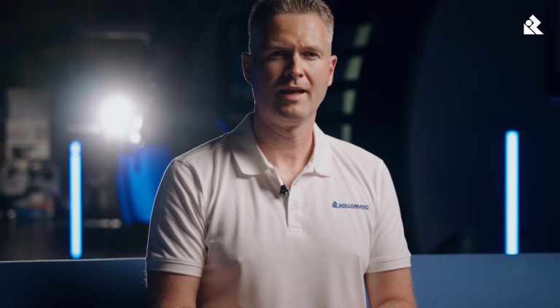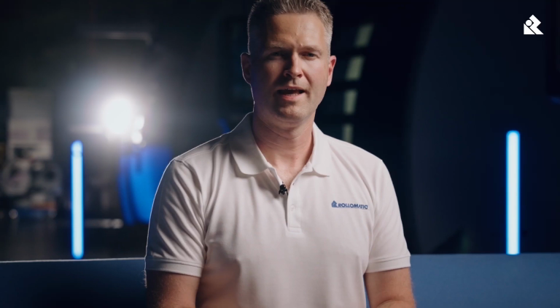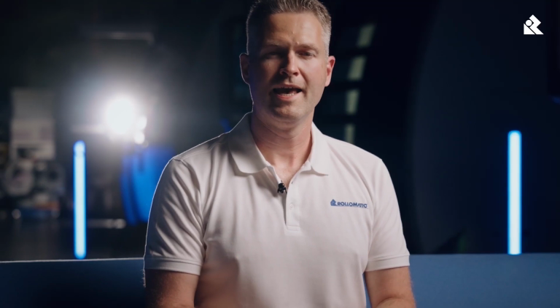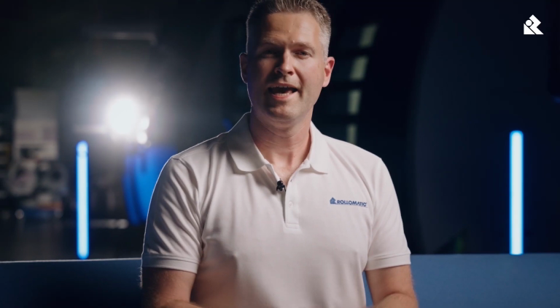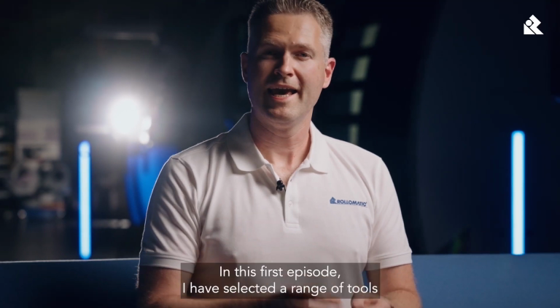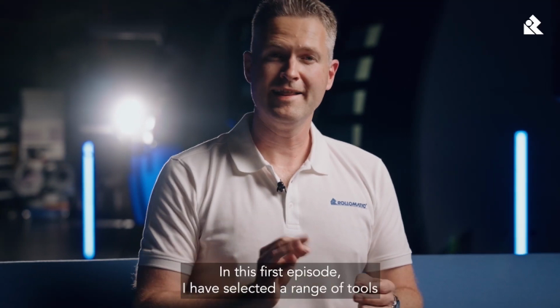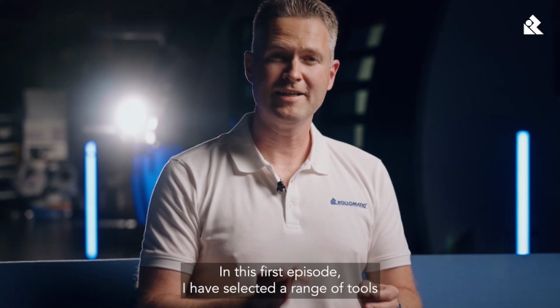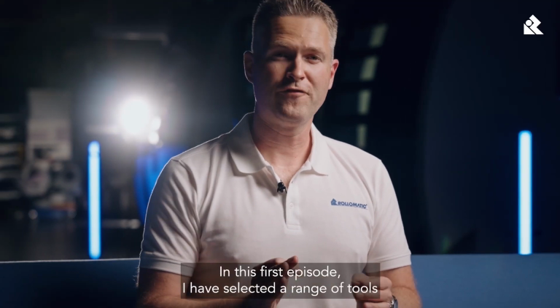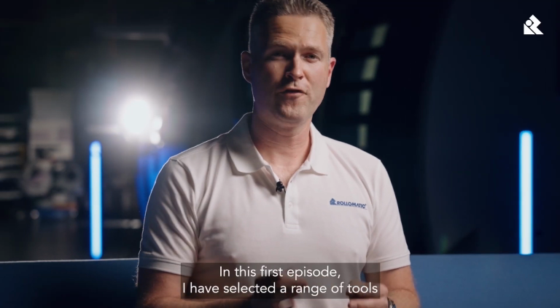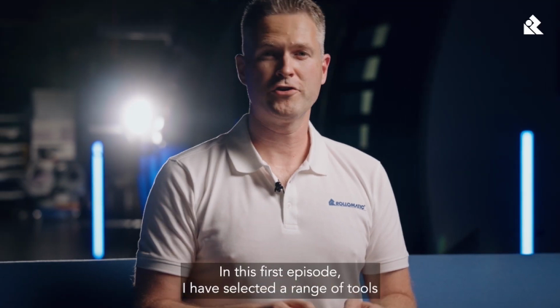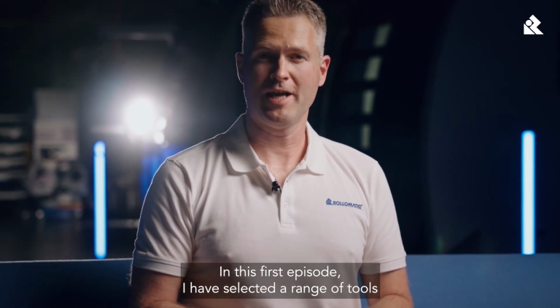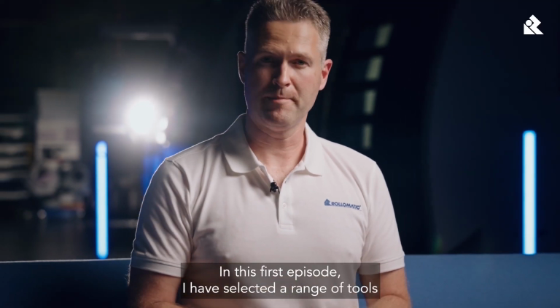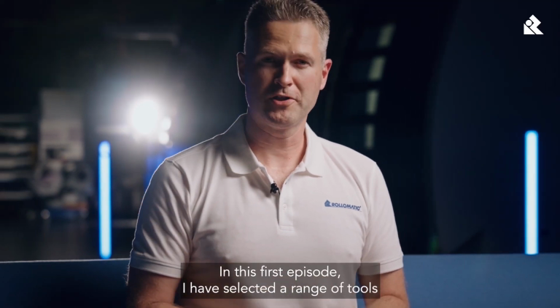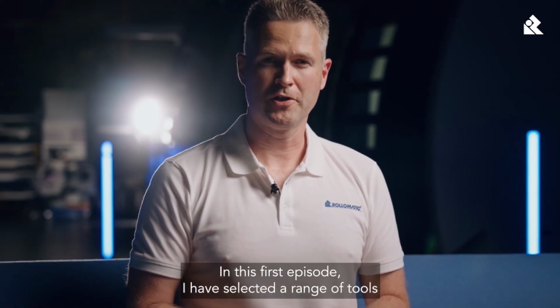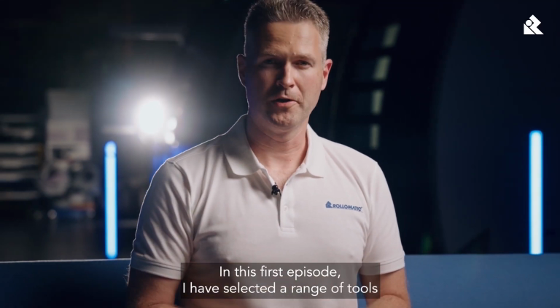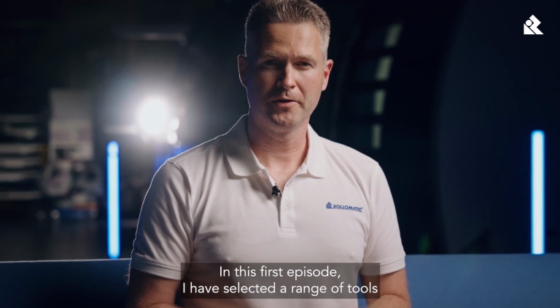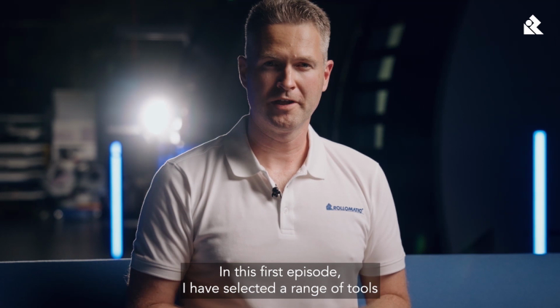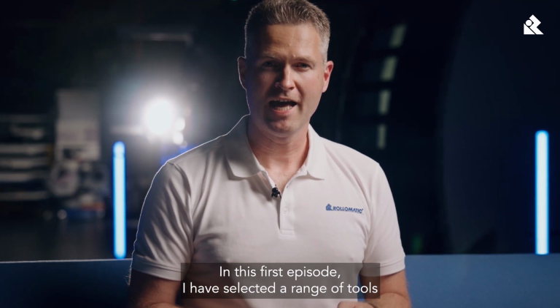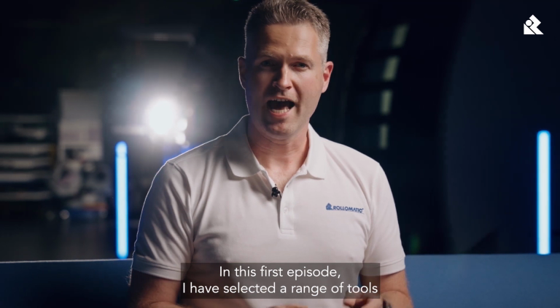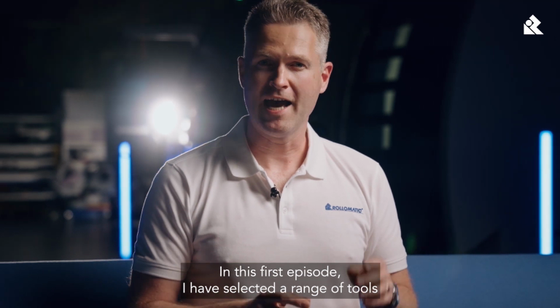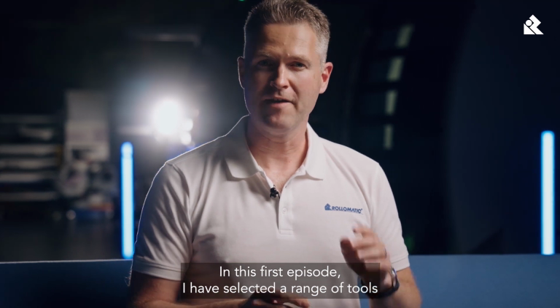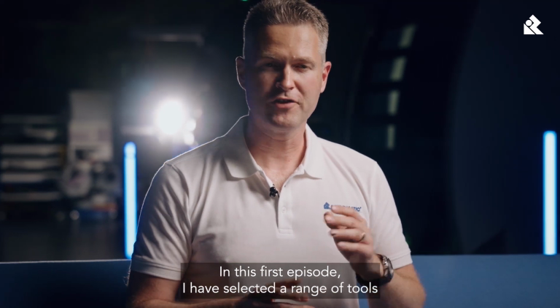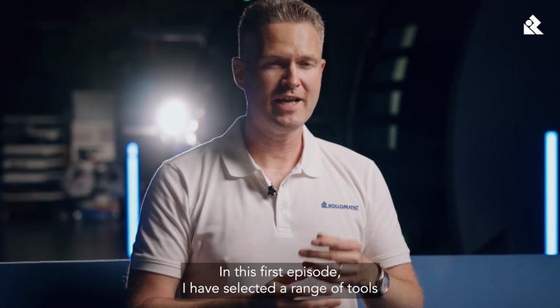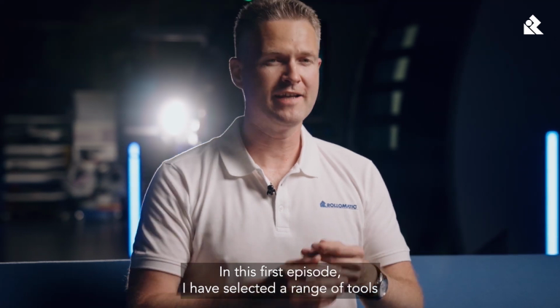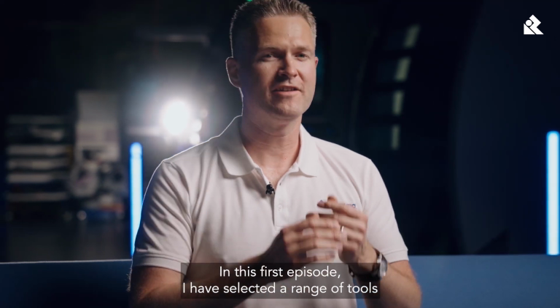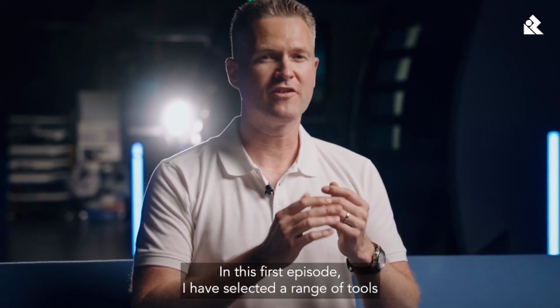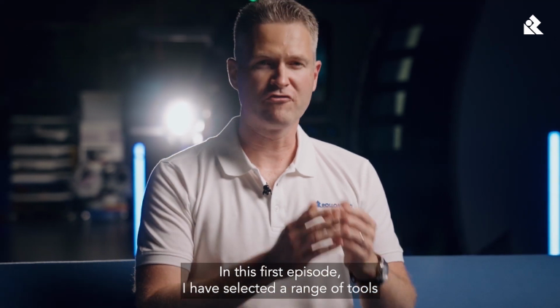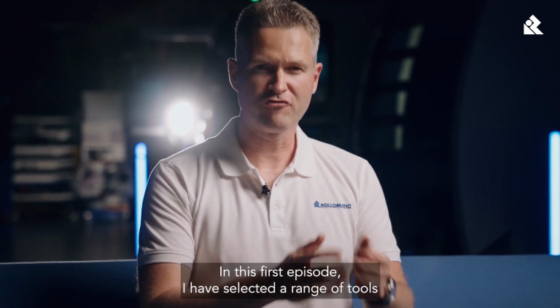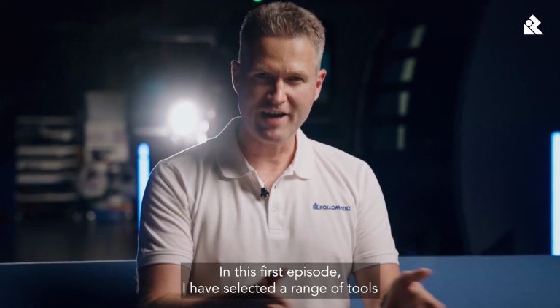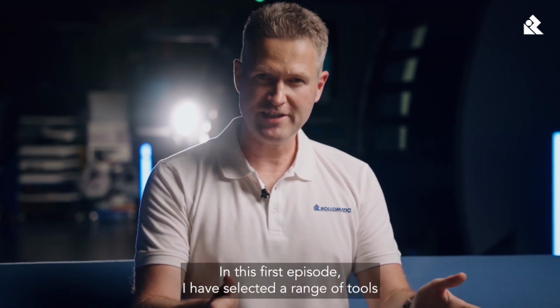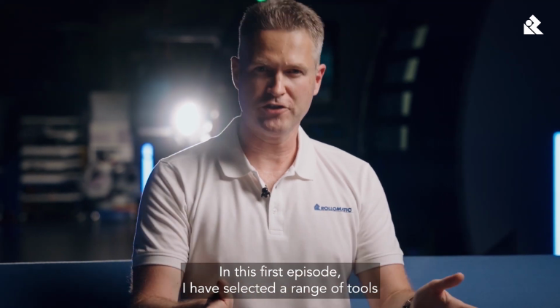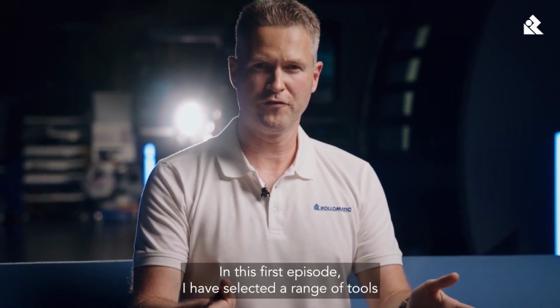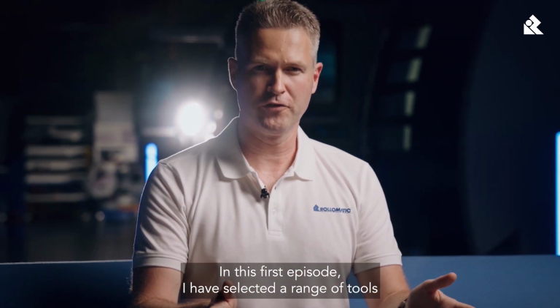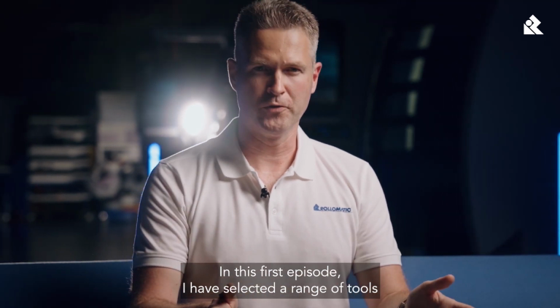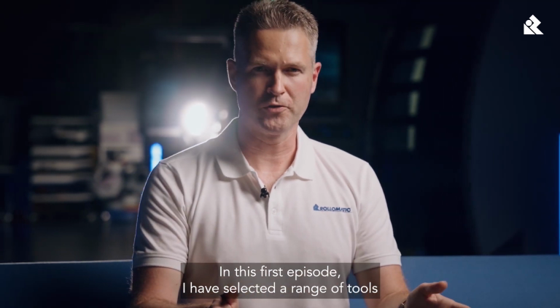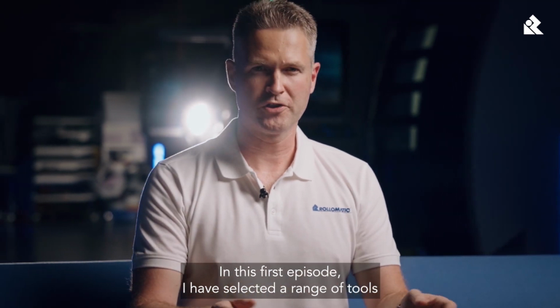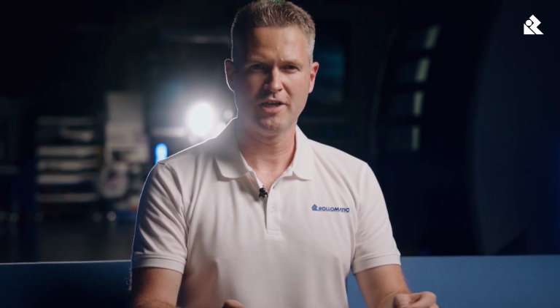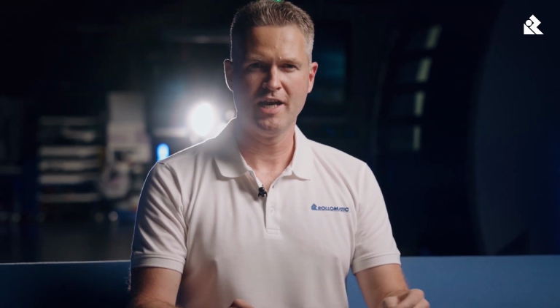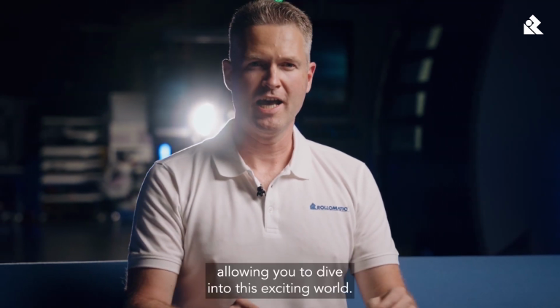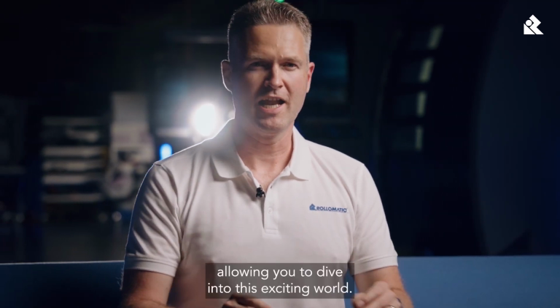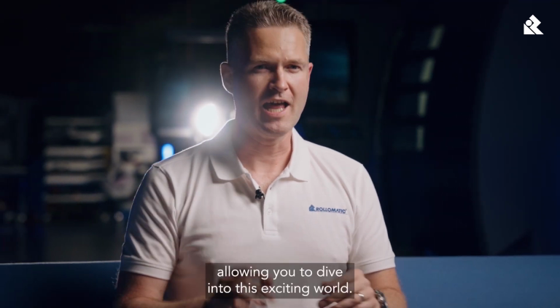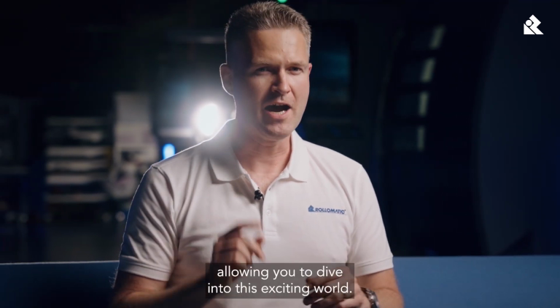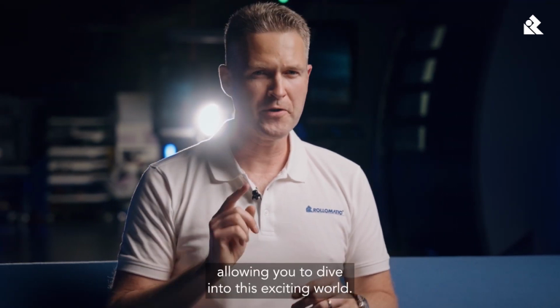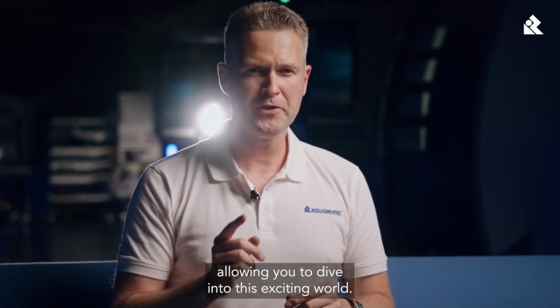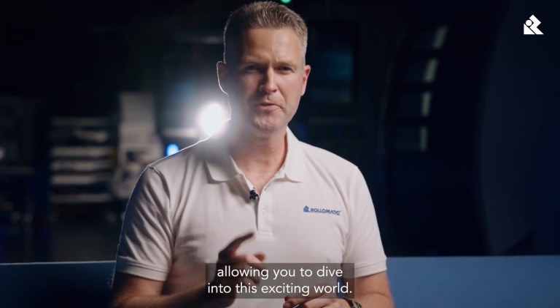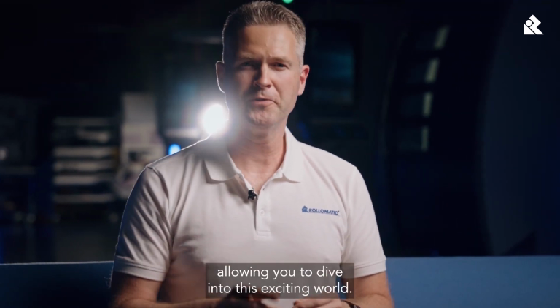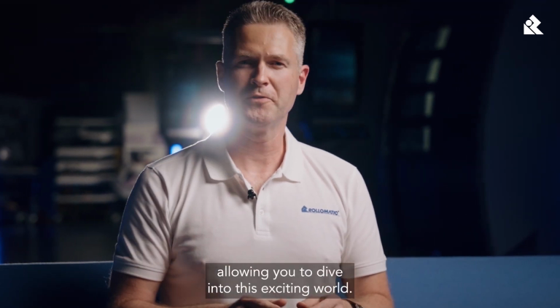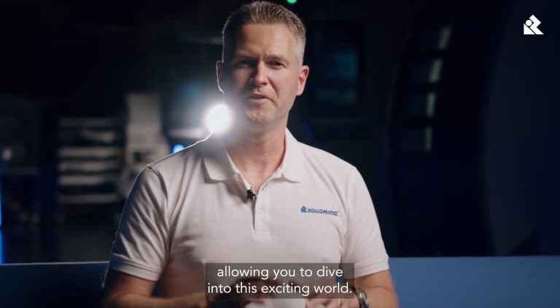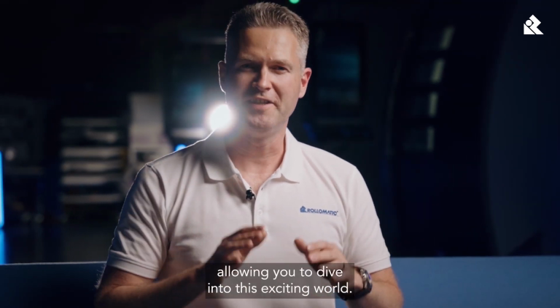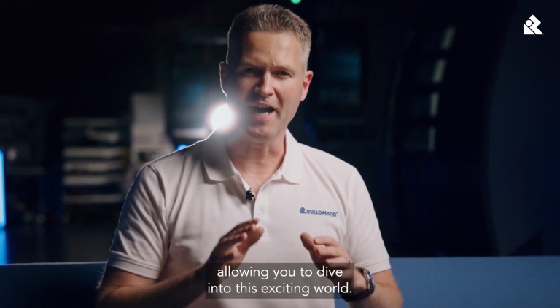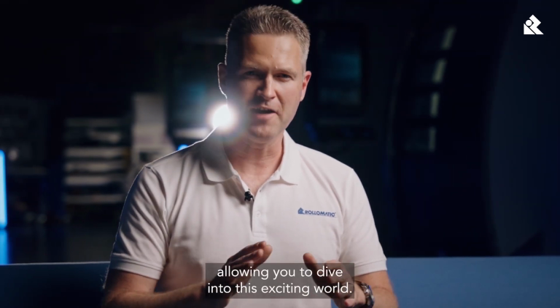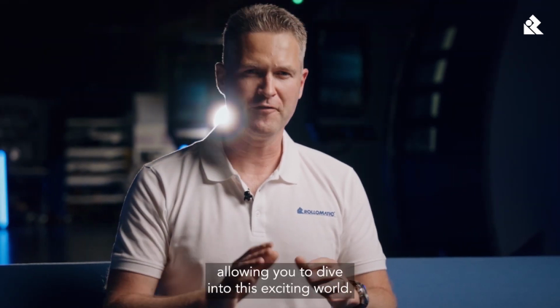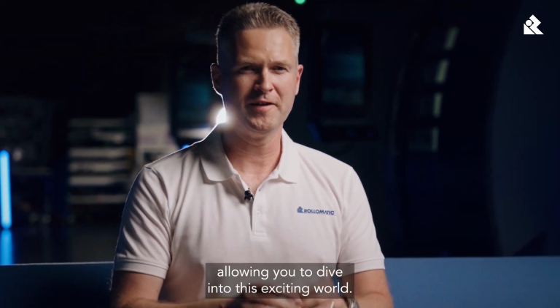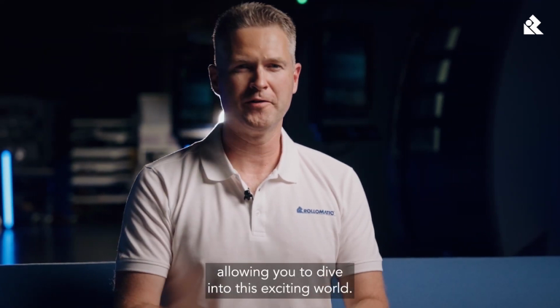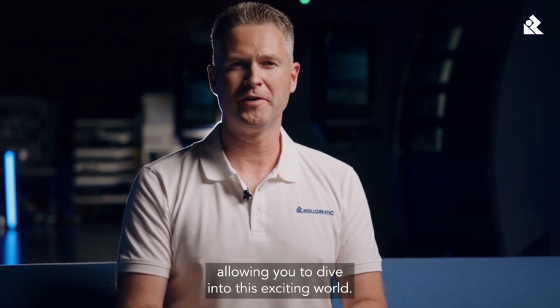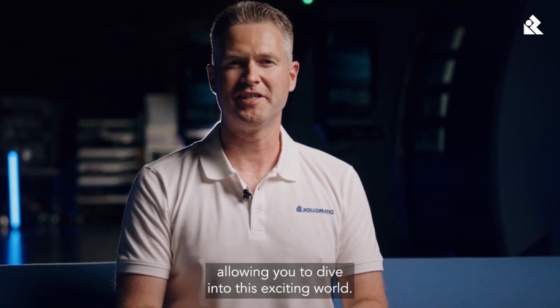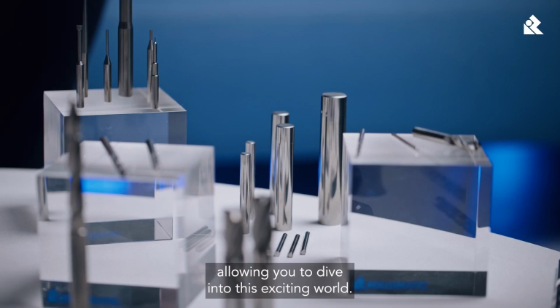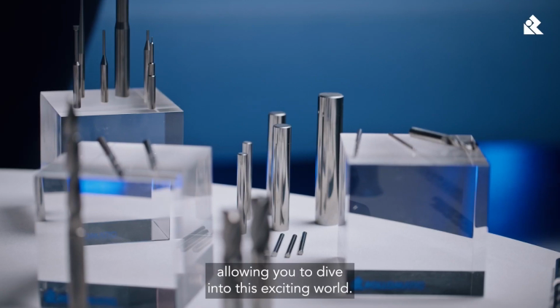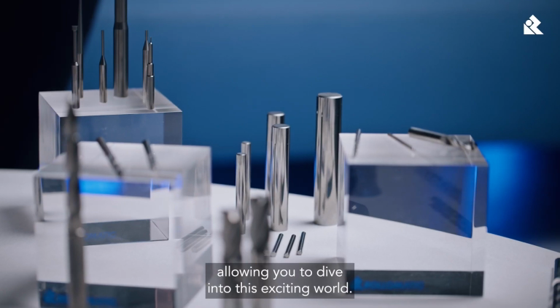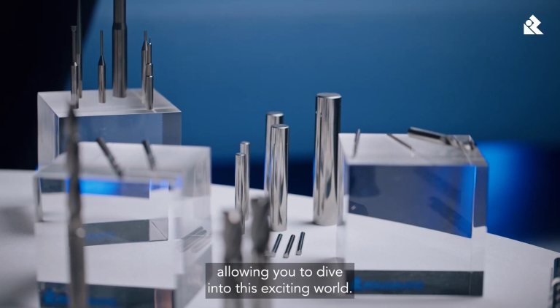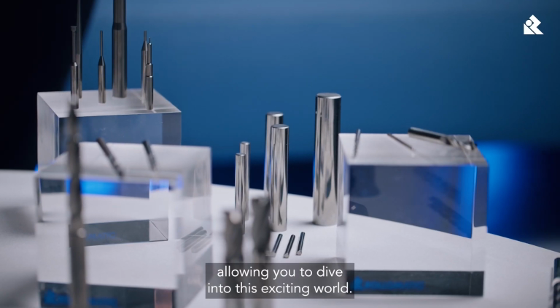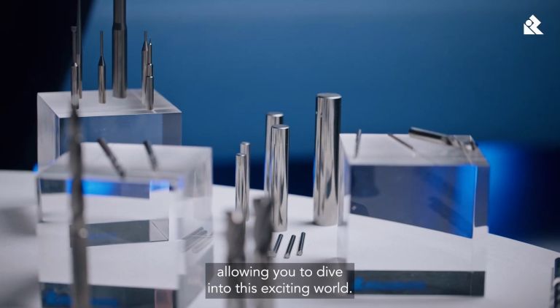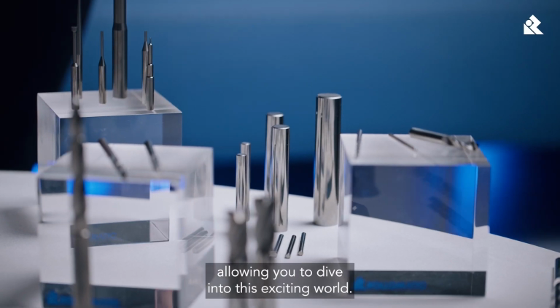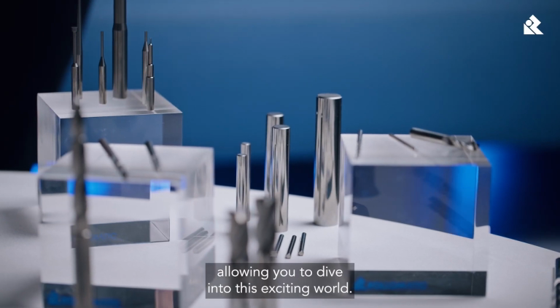In this first episode, I have selected a range of tools, allowing you to dive into this exciting world.